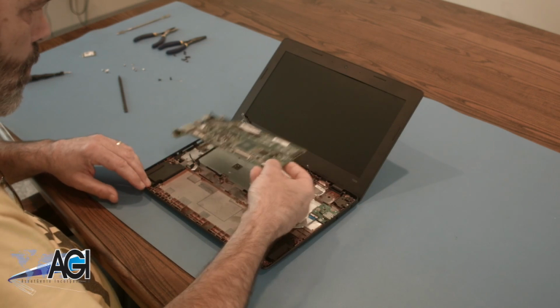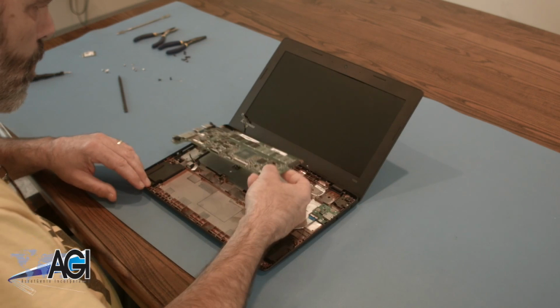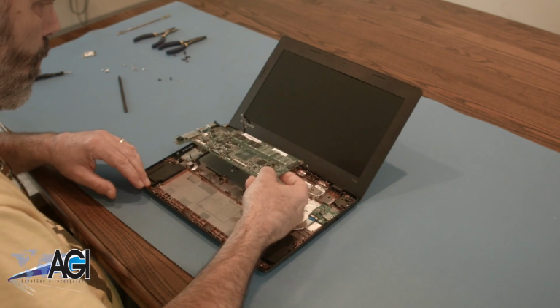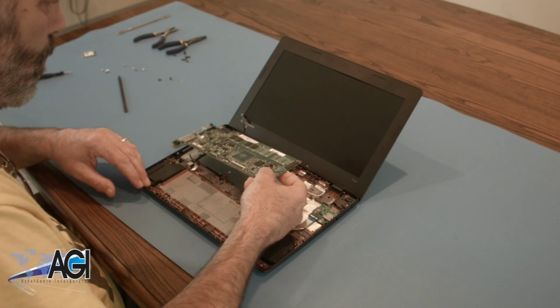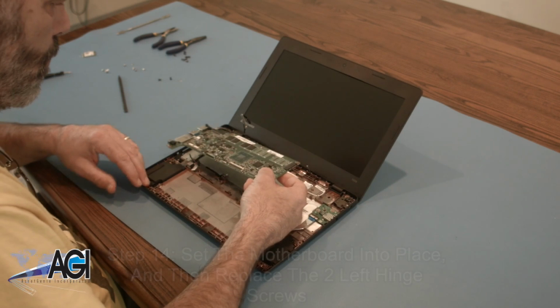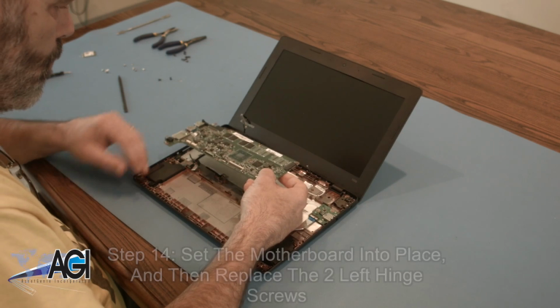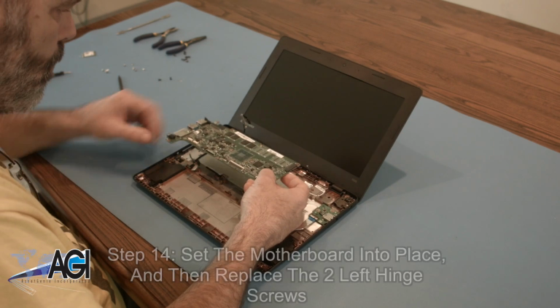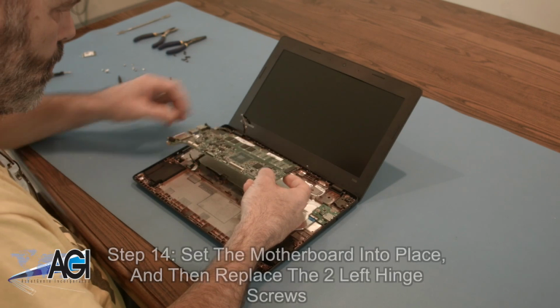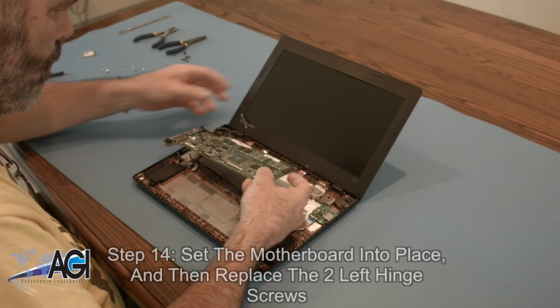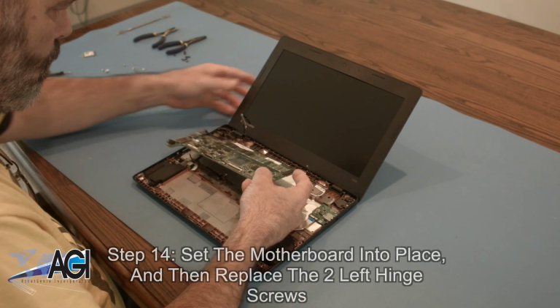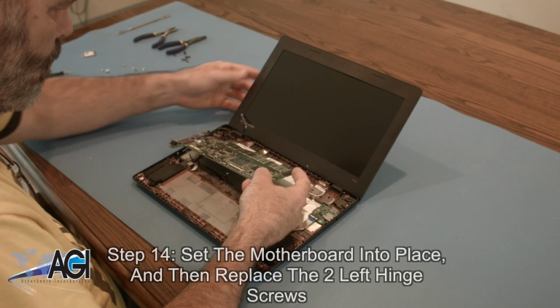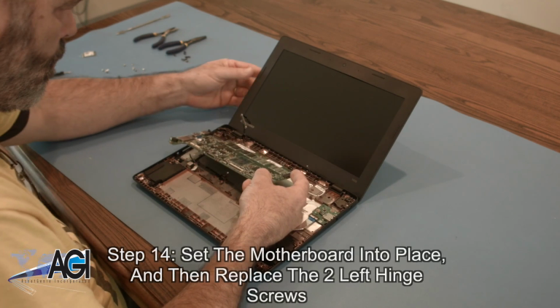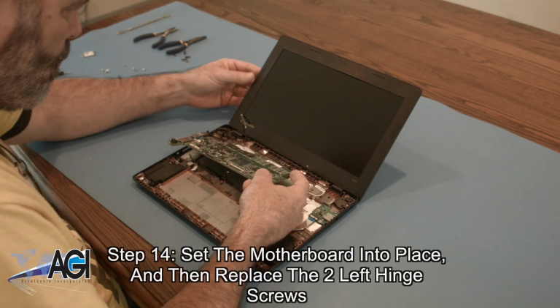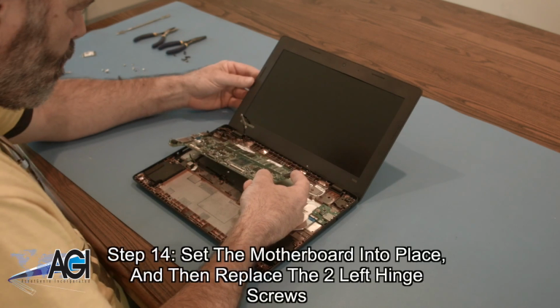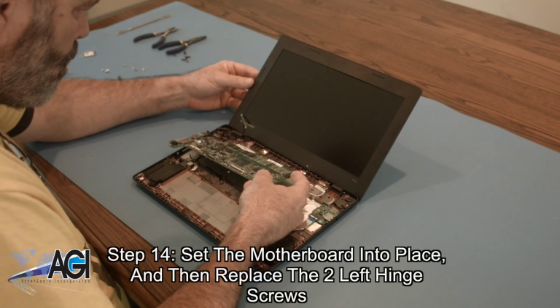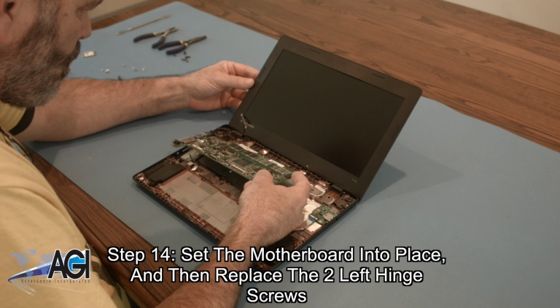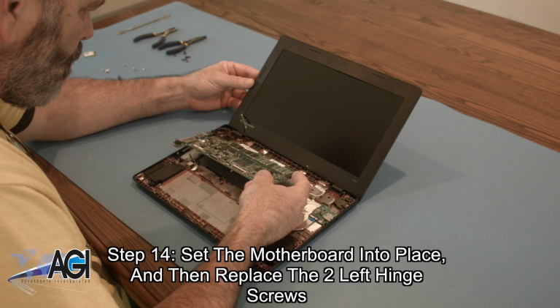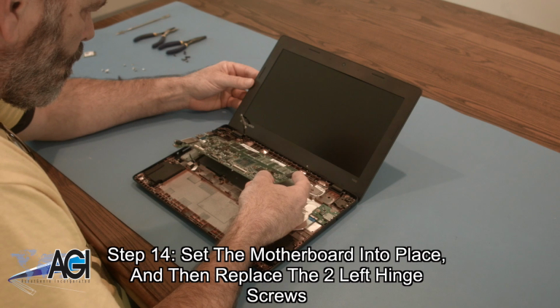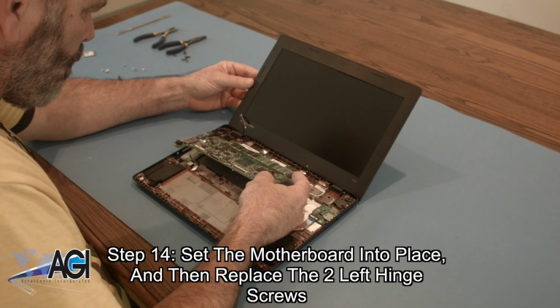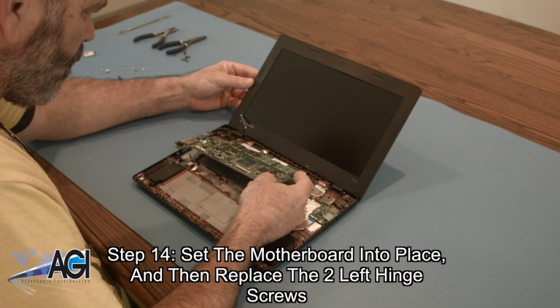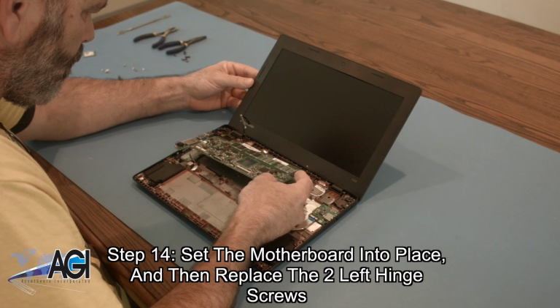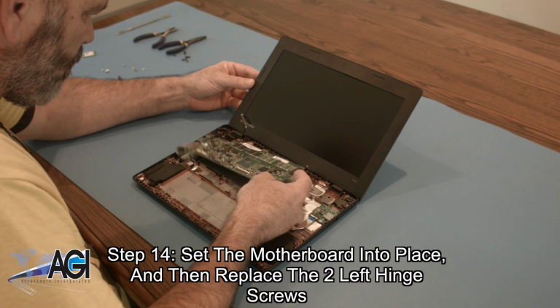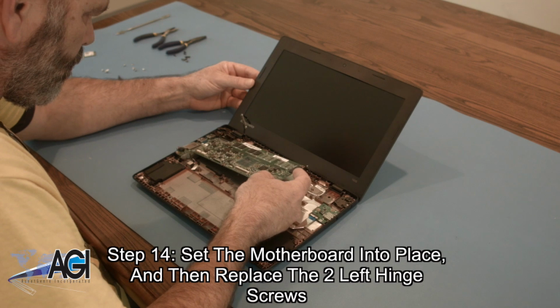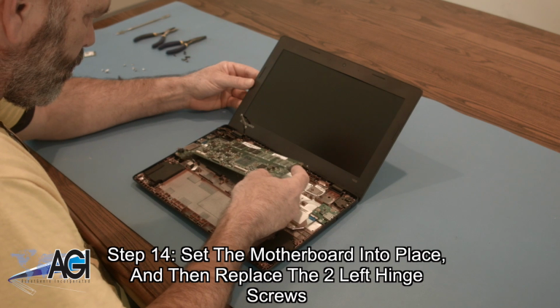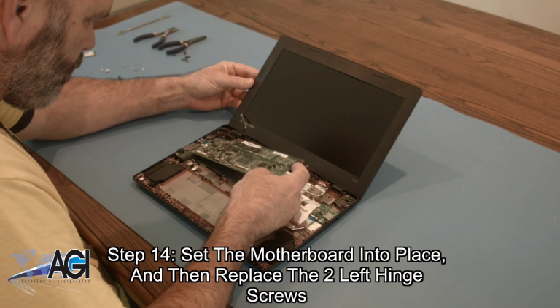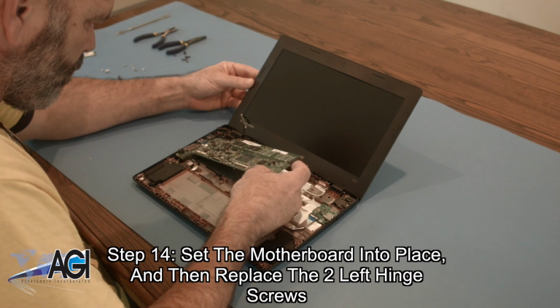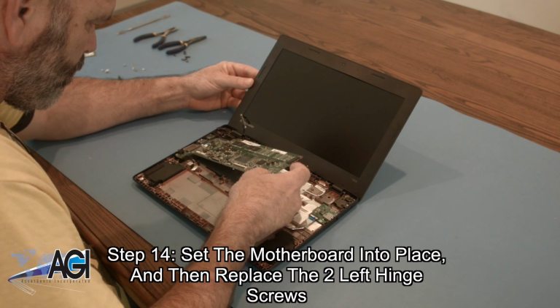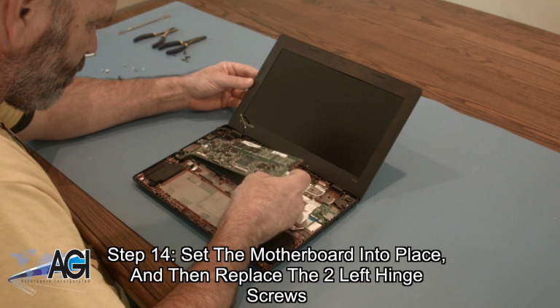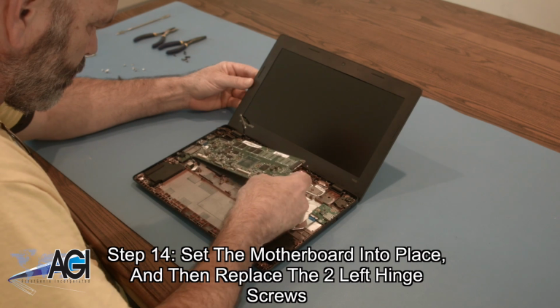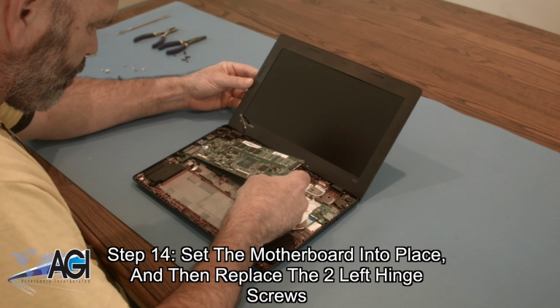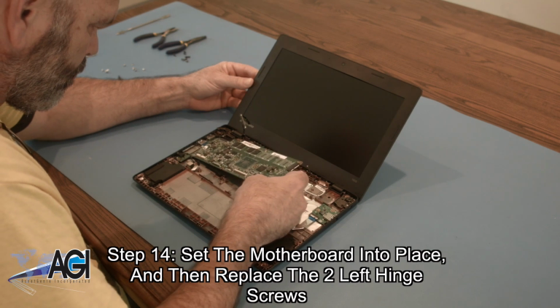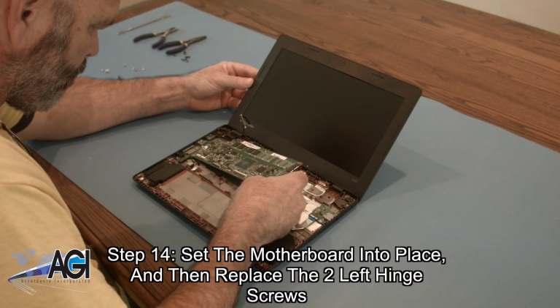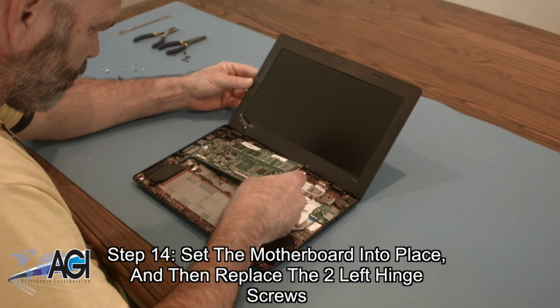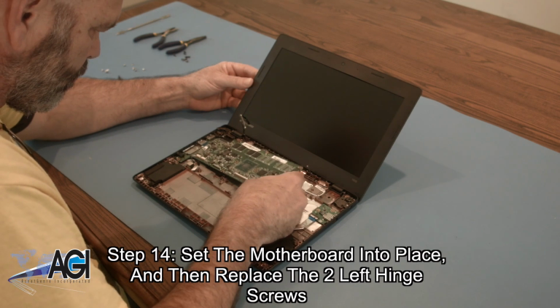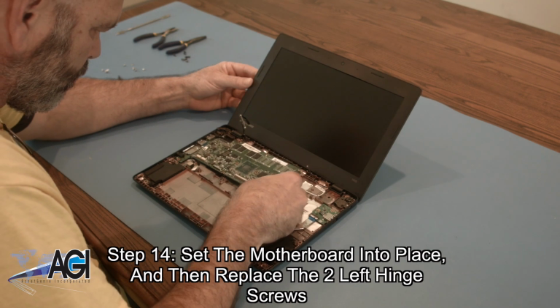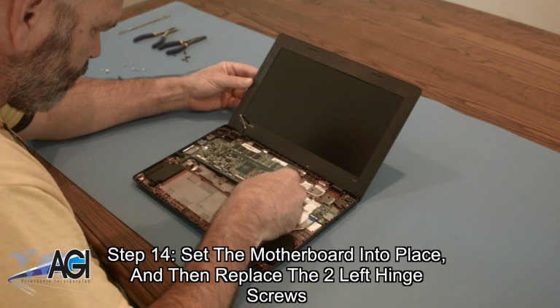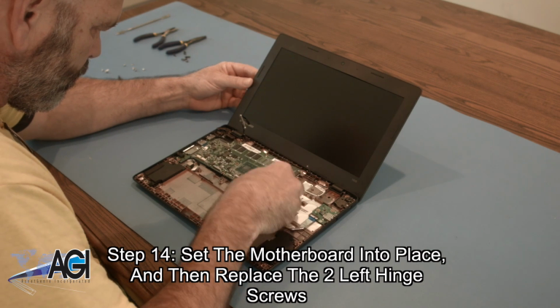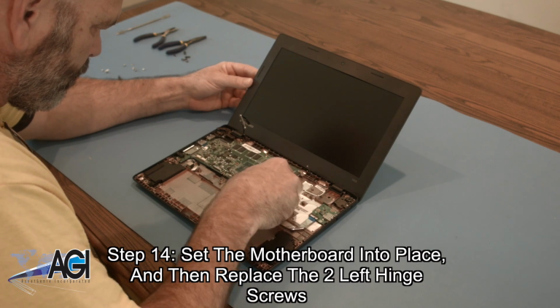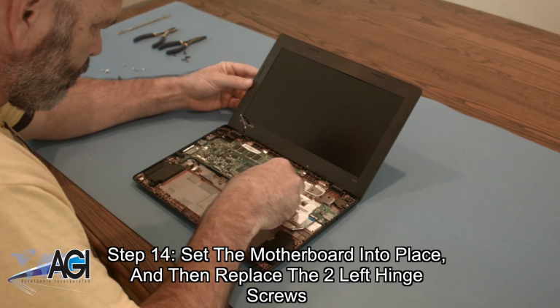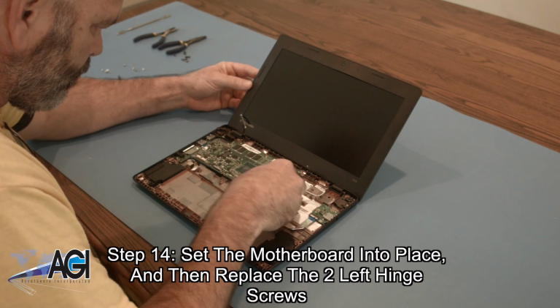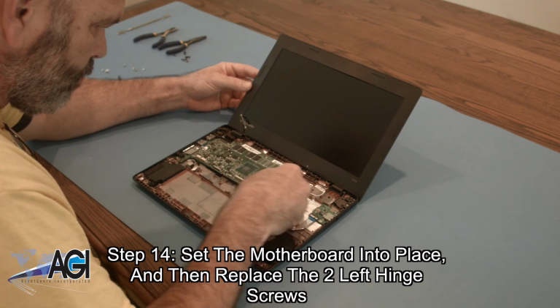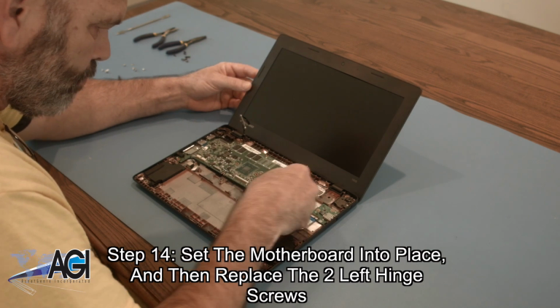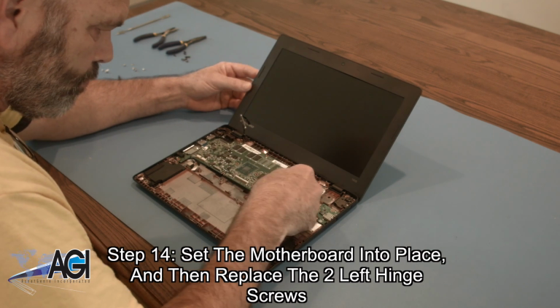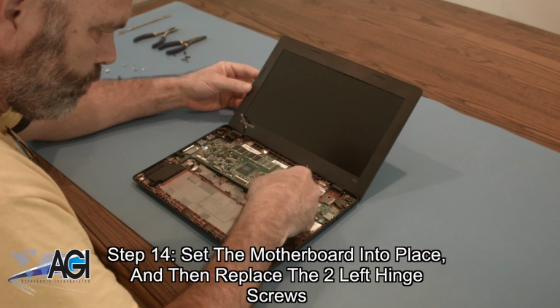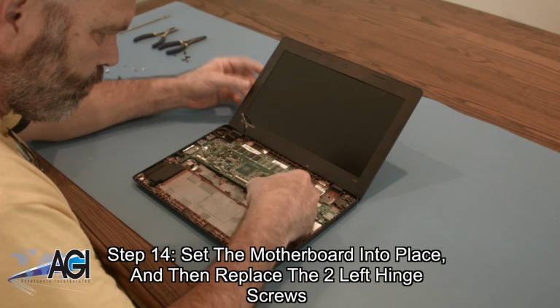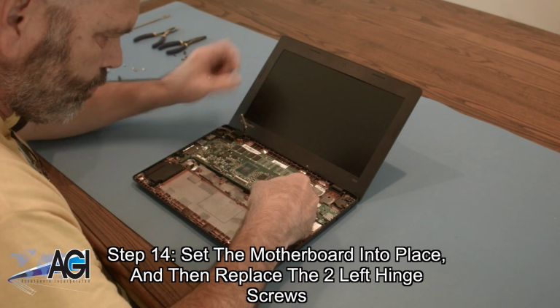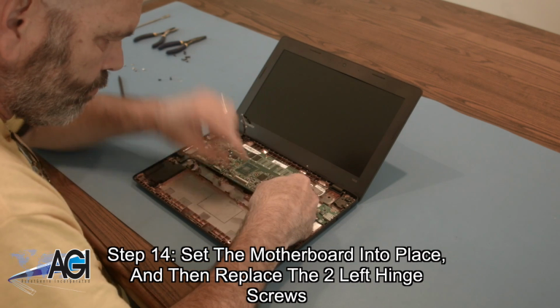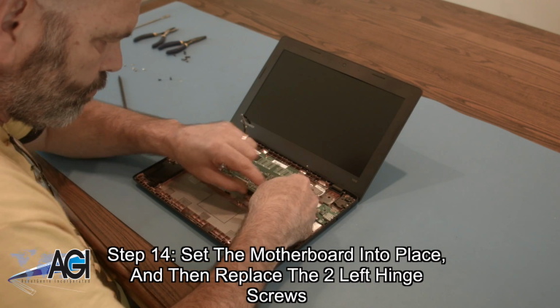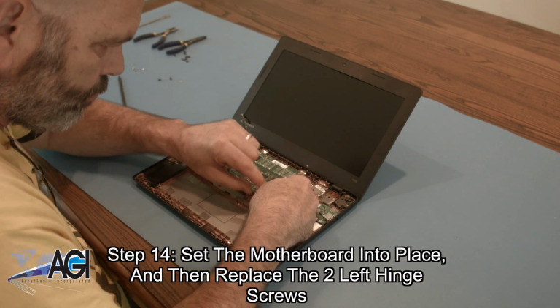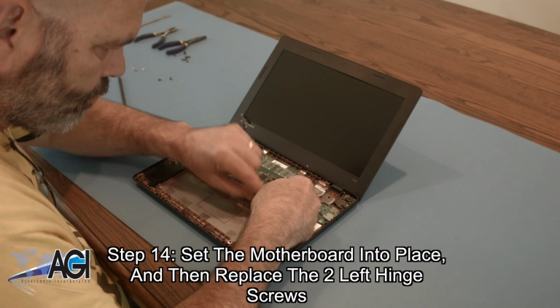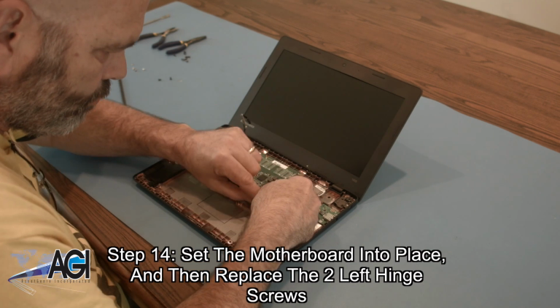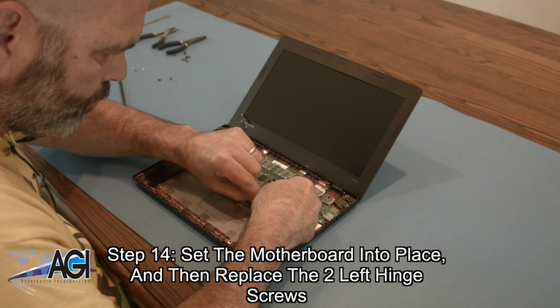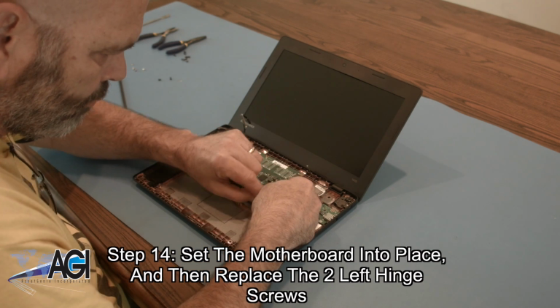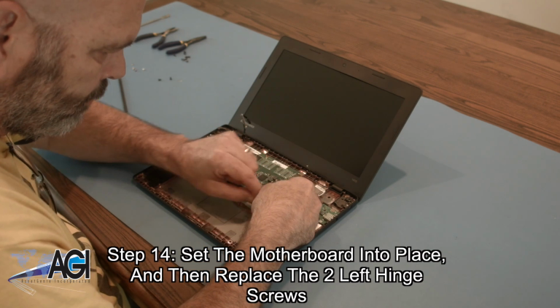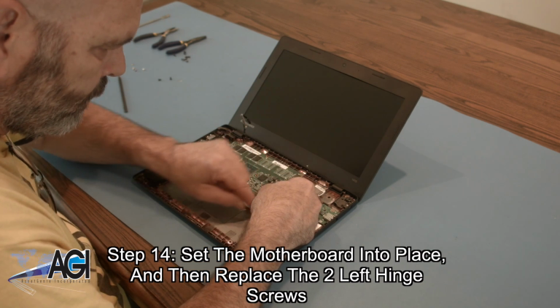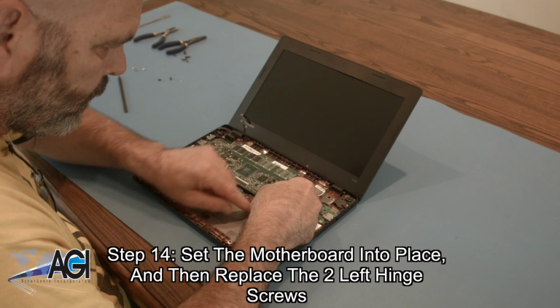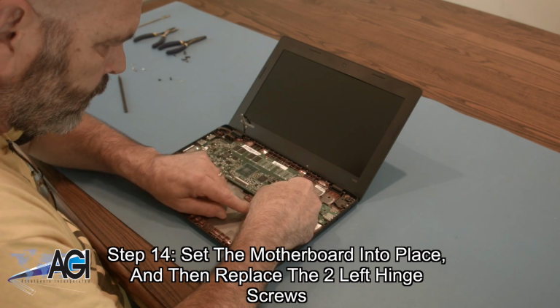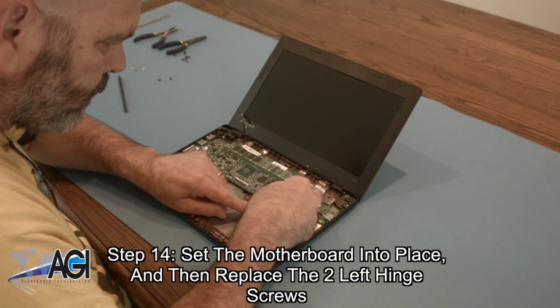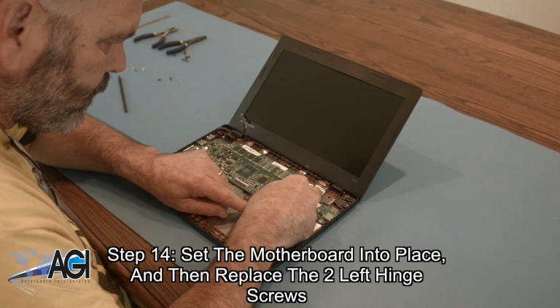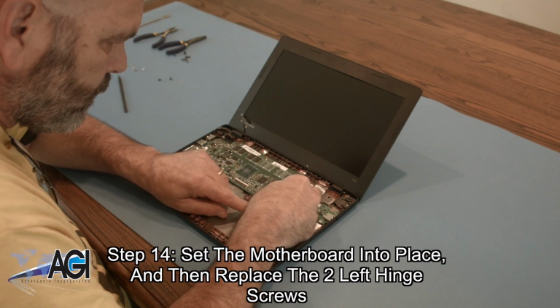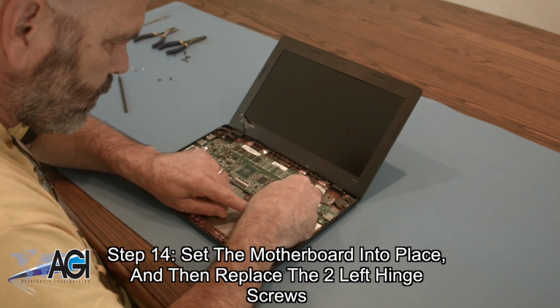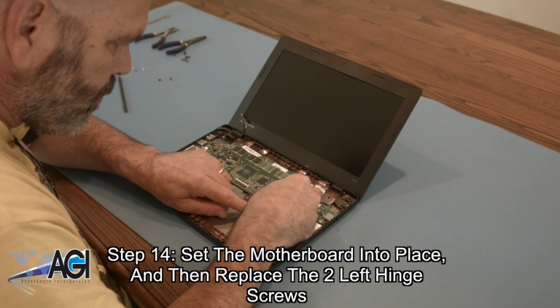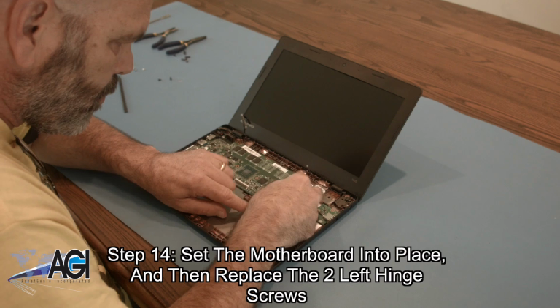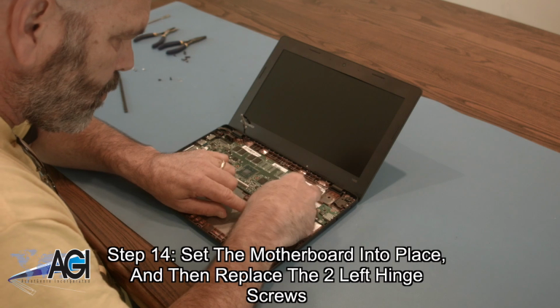The first step in the installation of your replacement motherboard will be to set it into place and then replace the two left hinge screws.